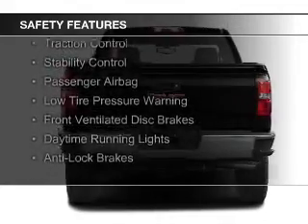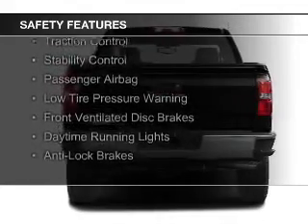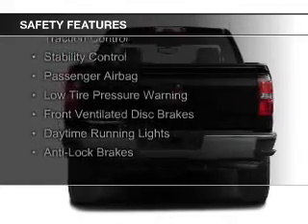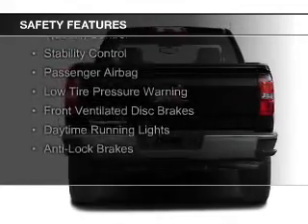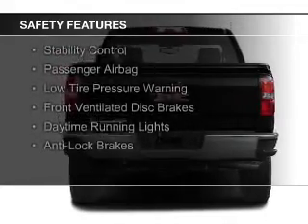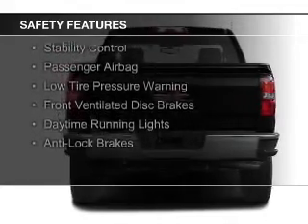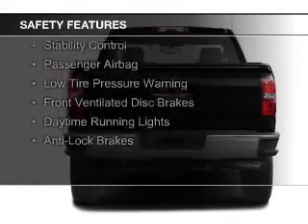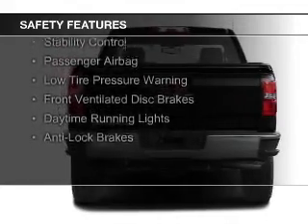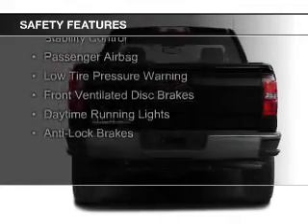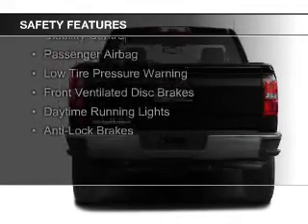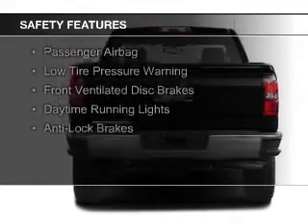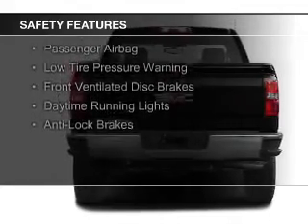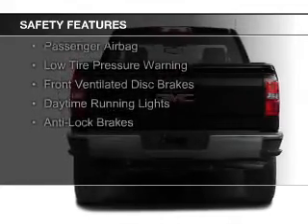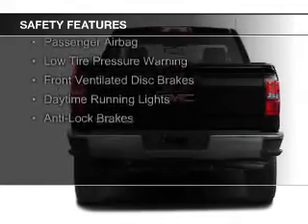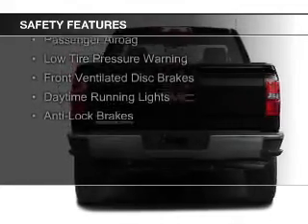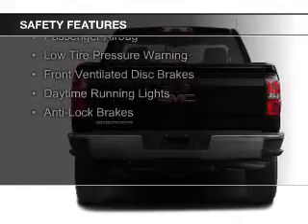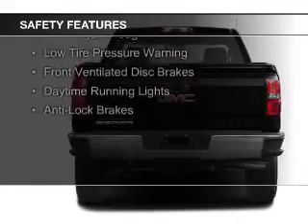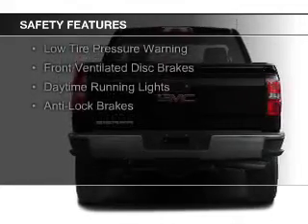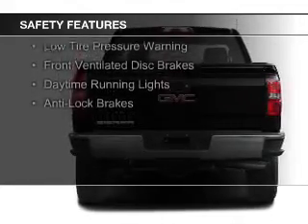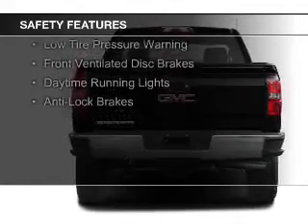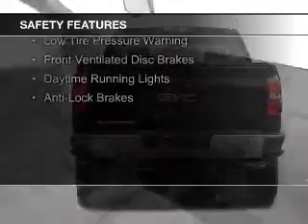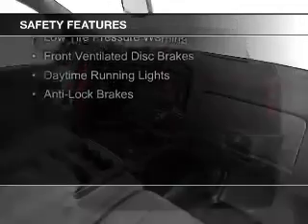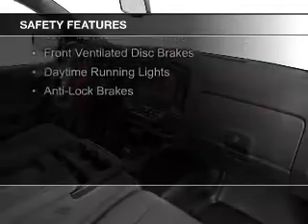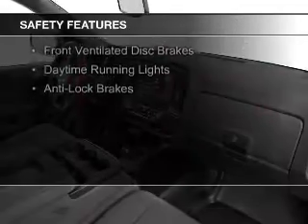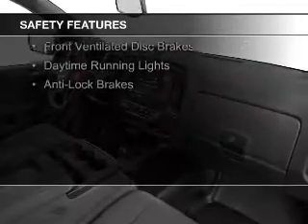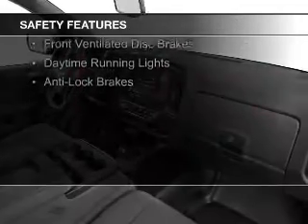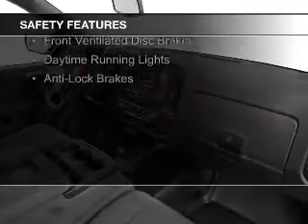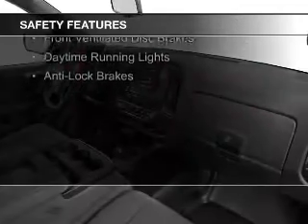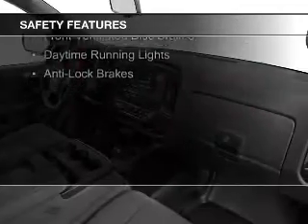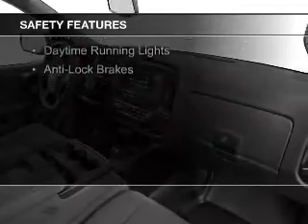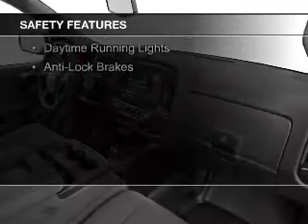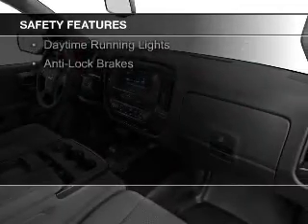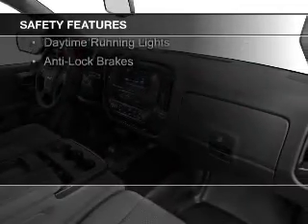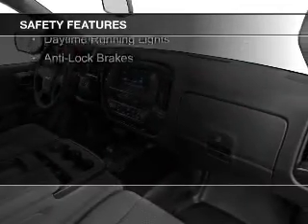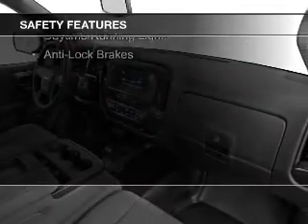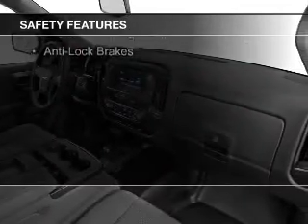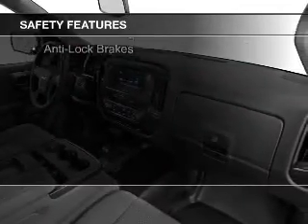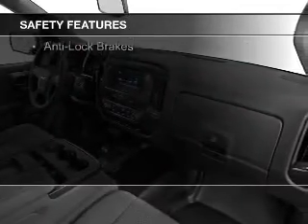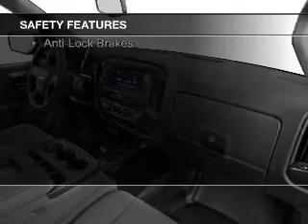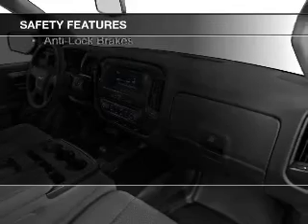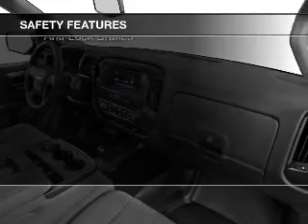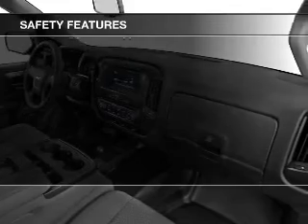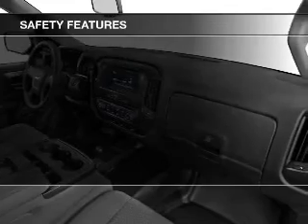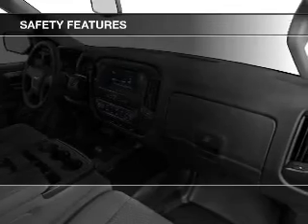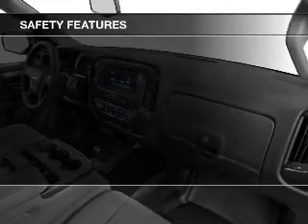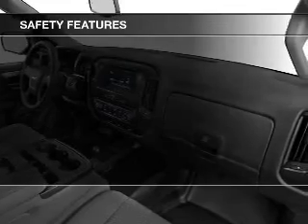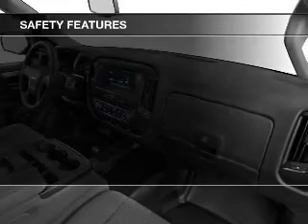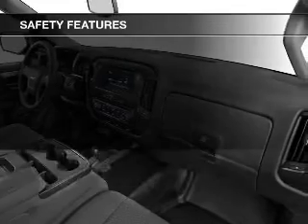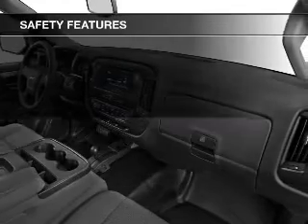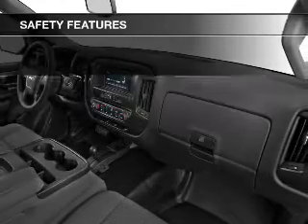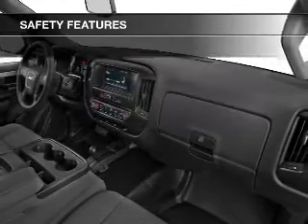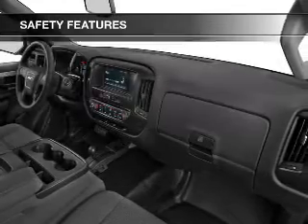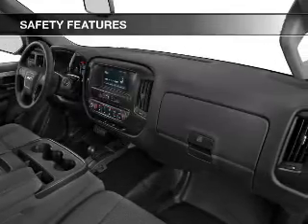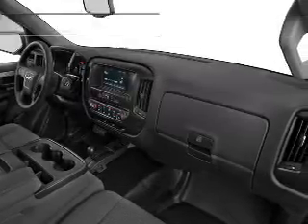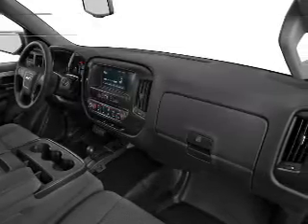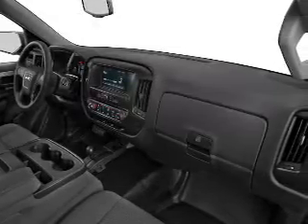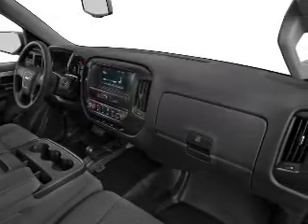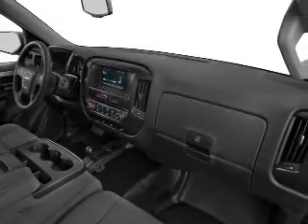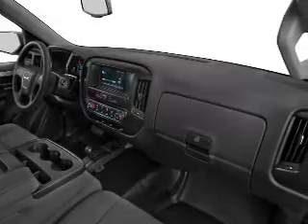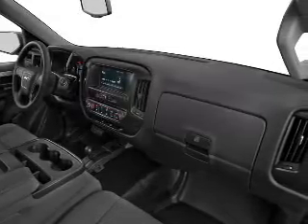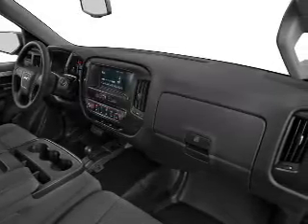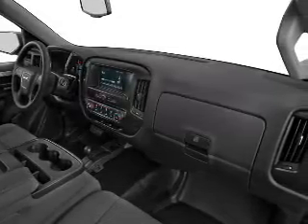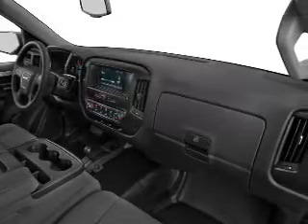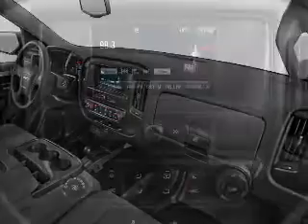Additional safety features include a passenger airbag, low tire pressure warning, front ventilated disc brakes, daytime running lights, and anti-lock brakes.